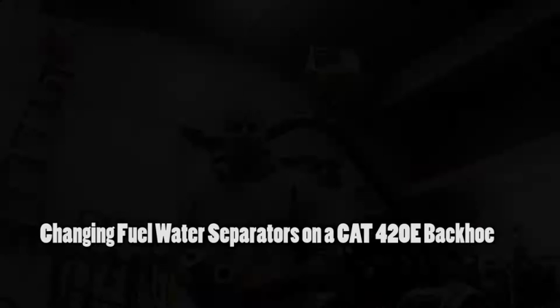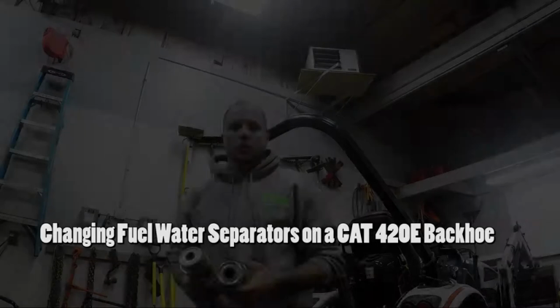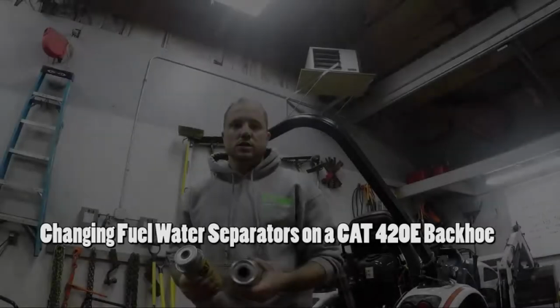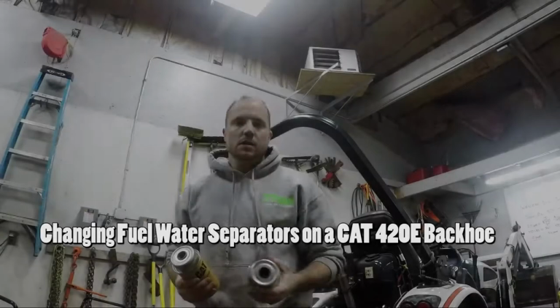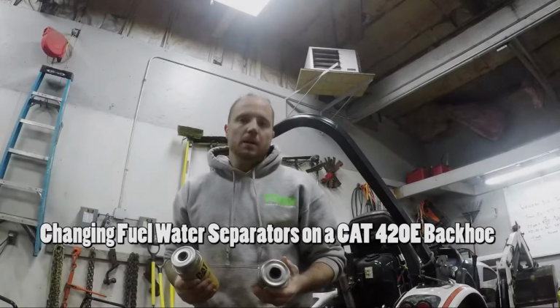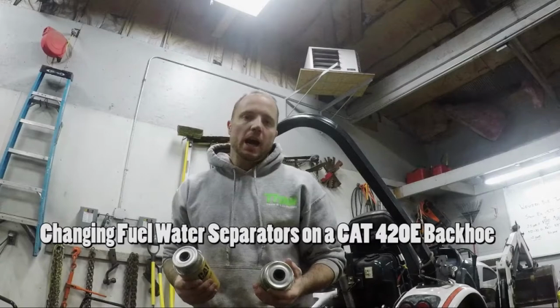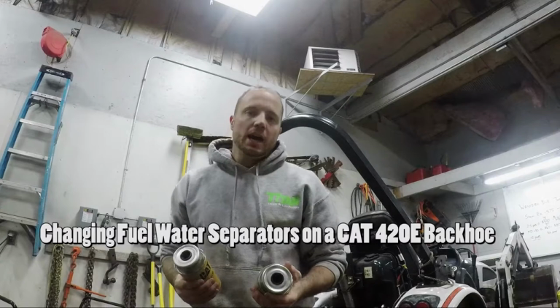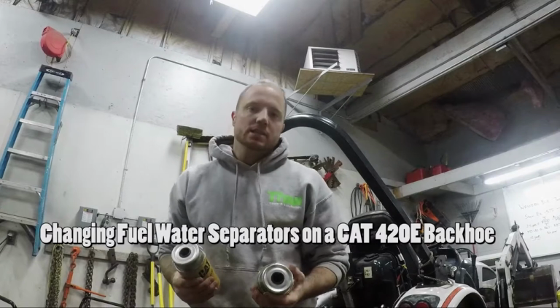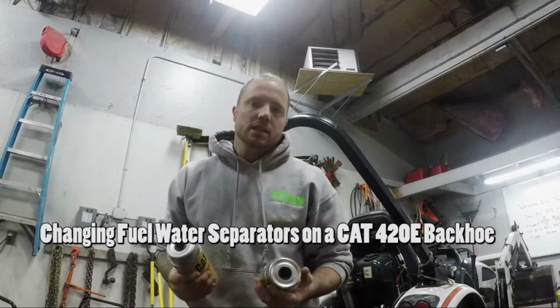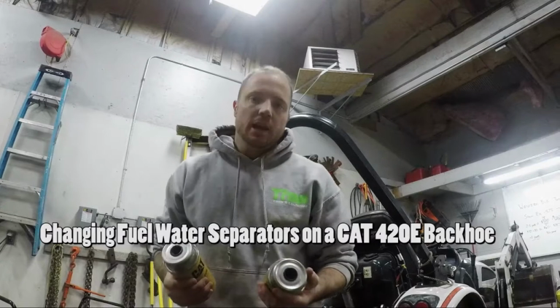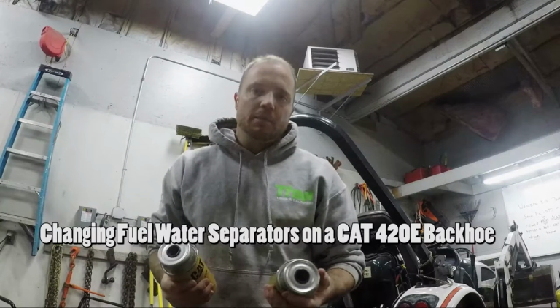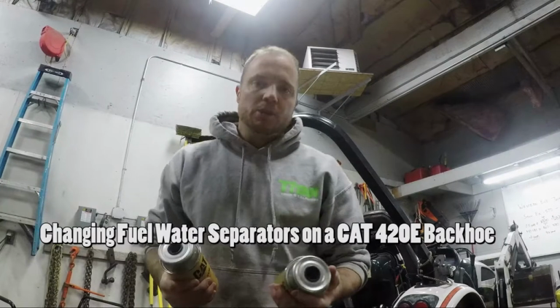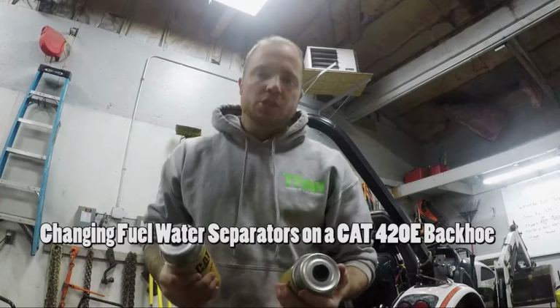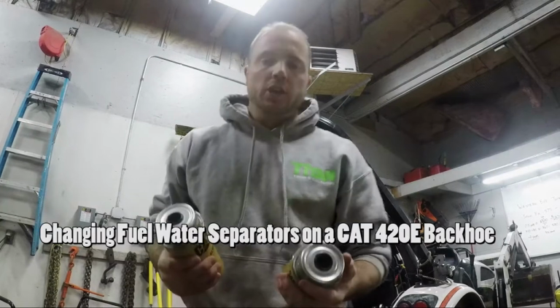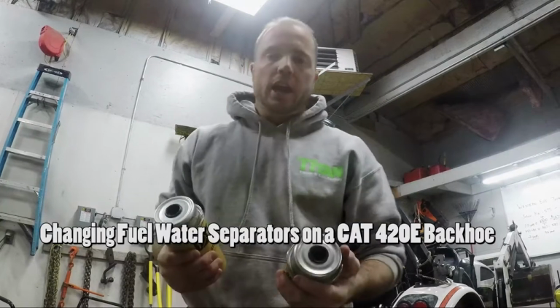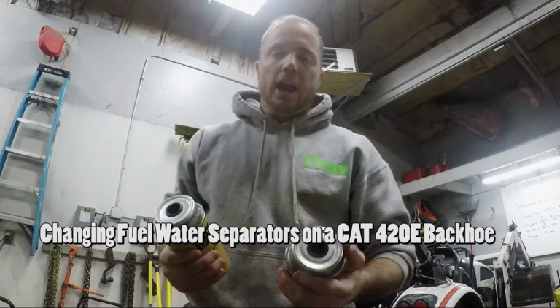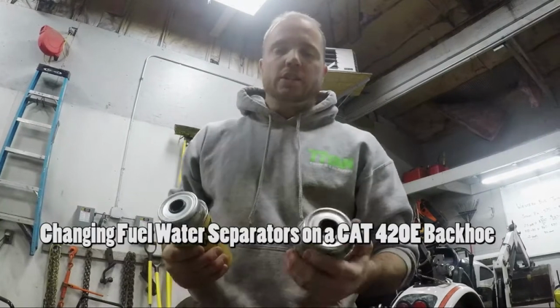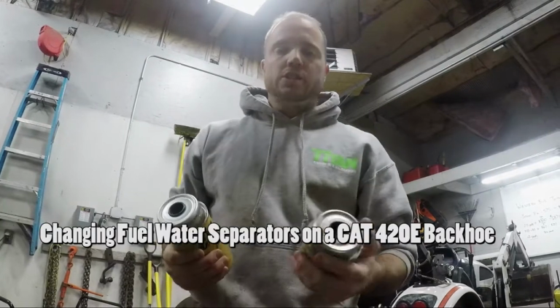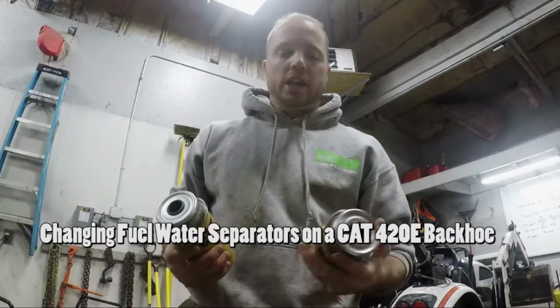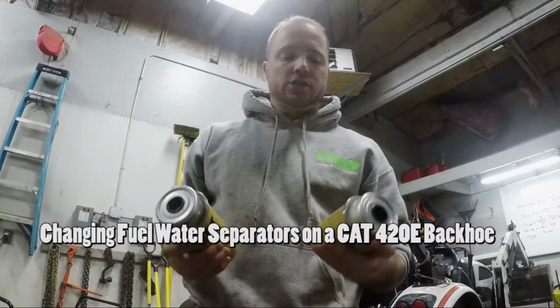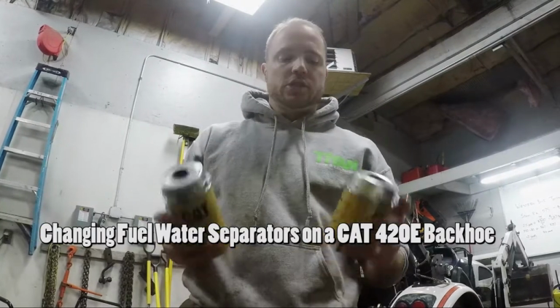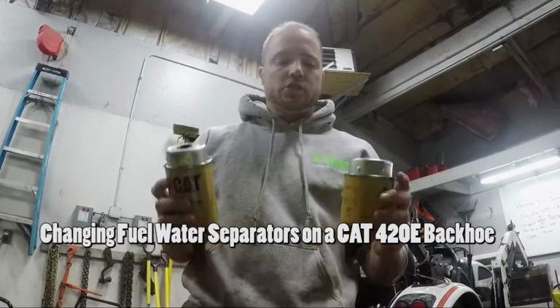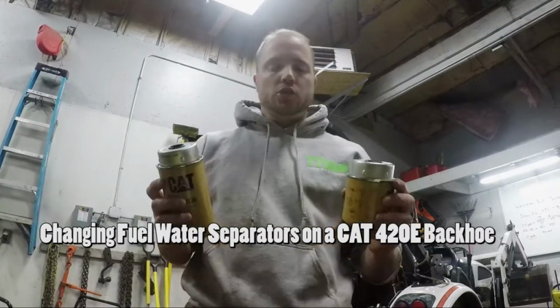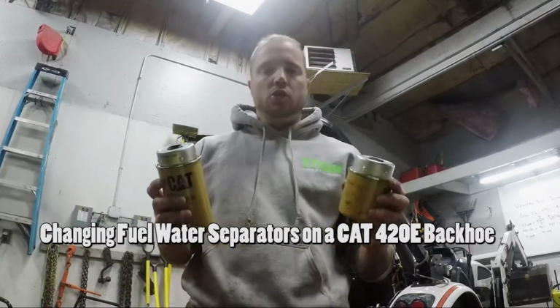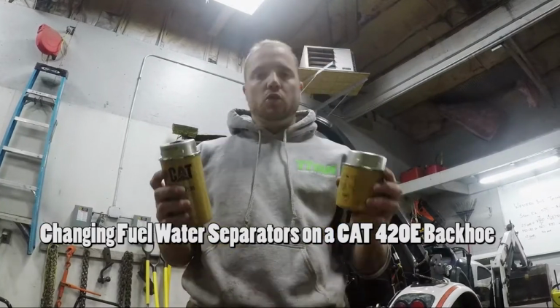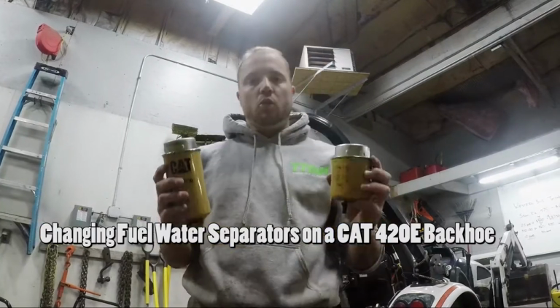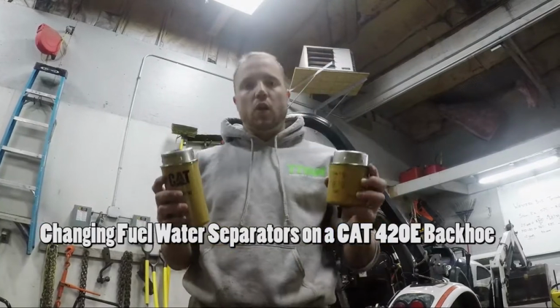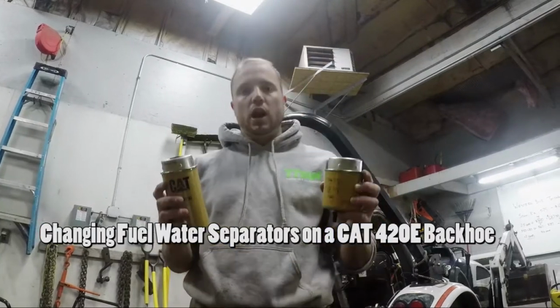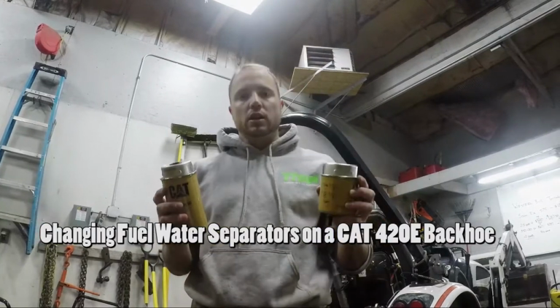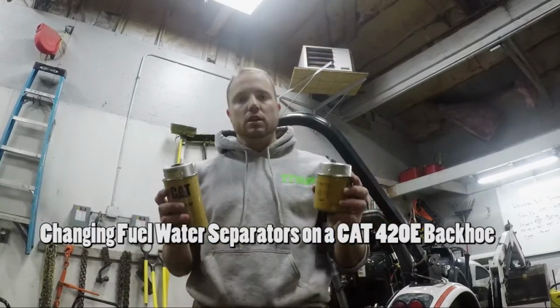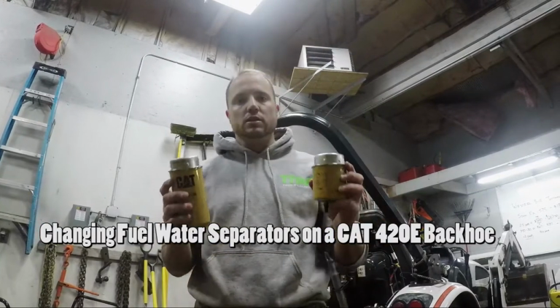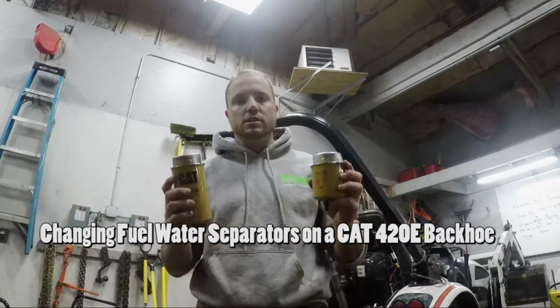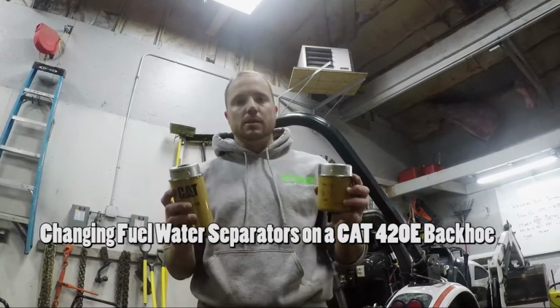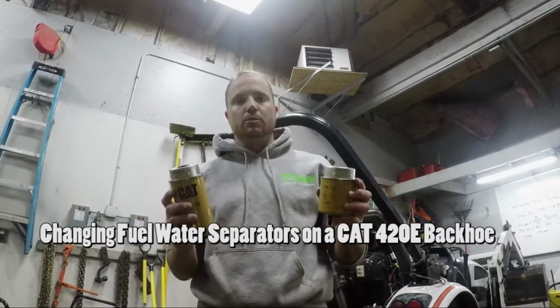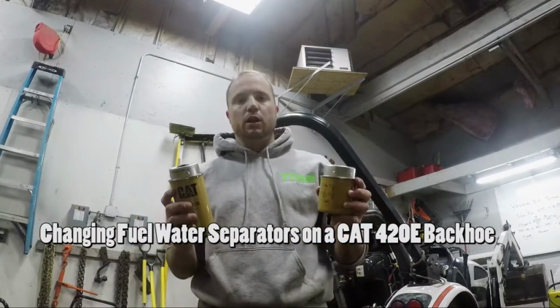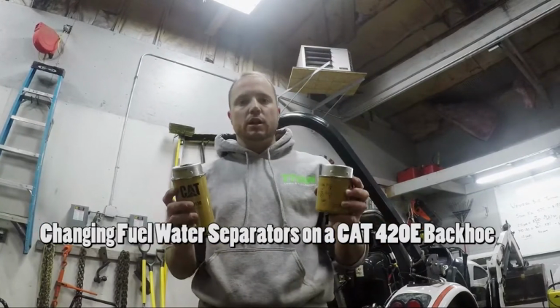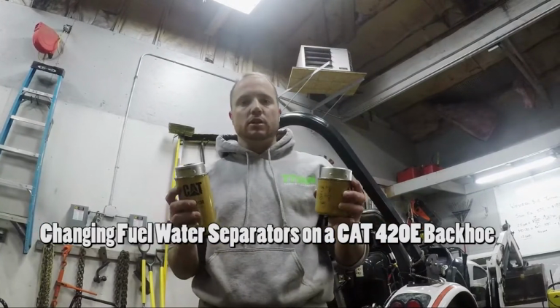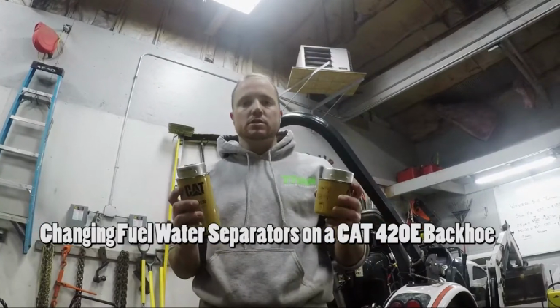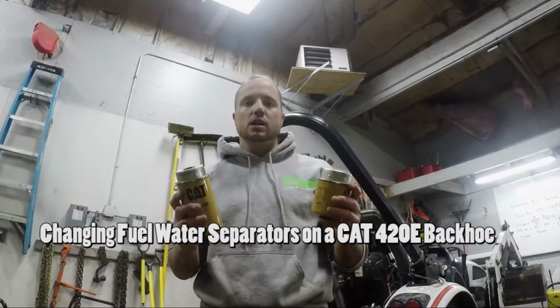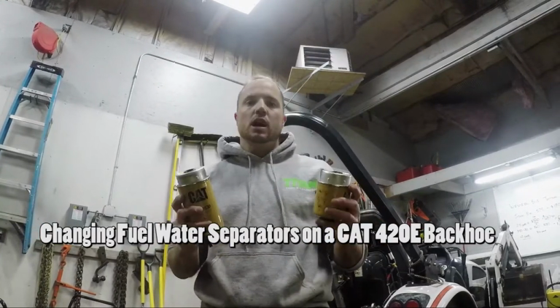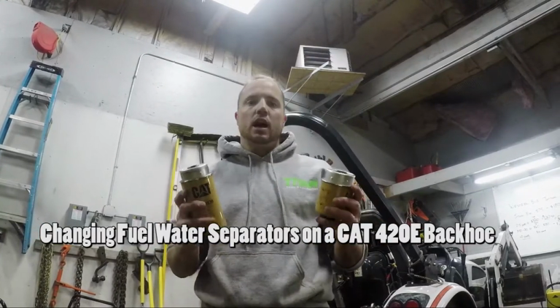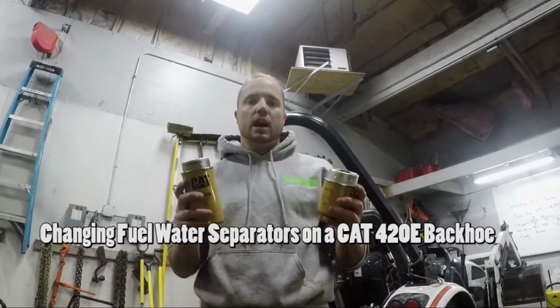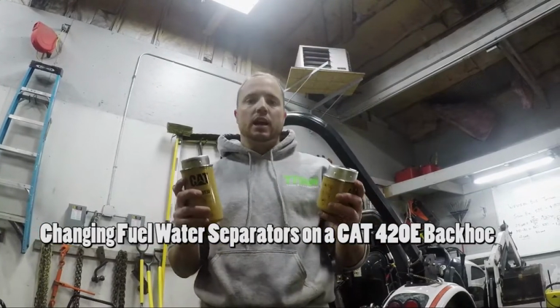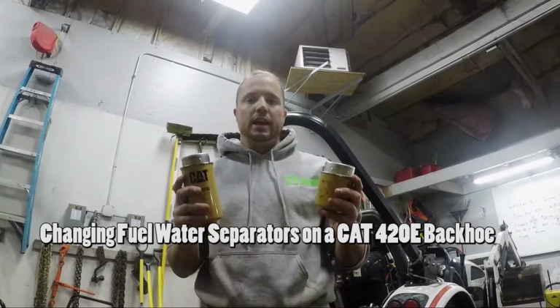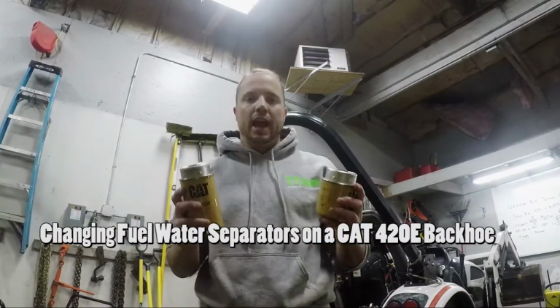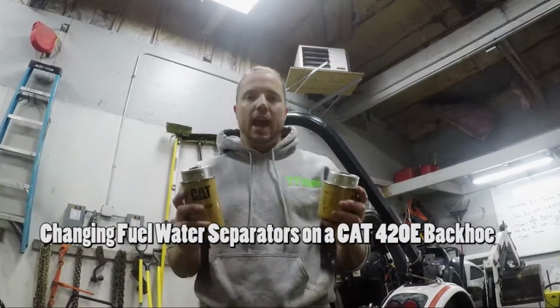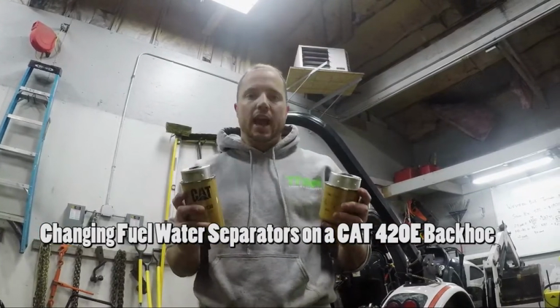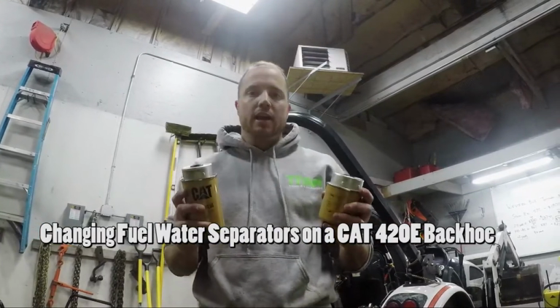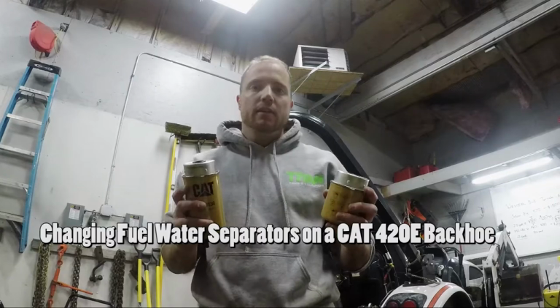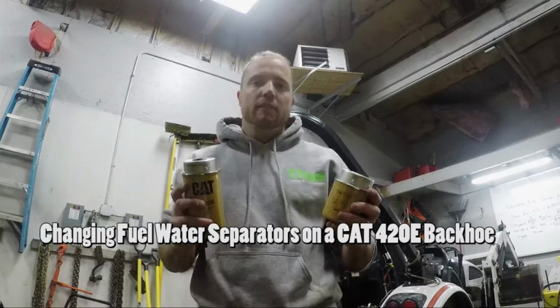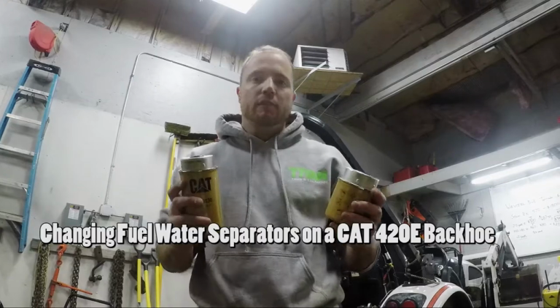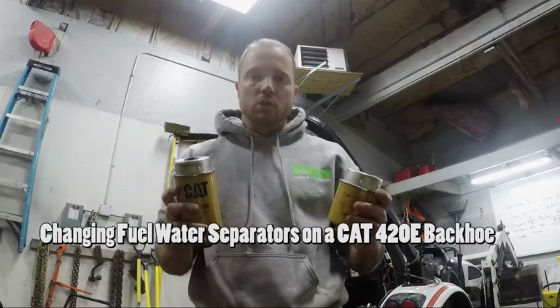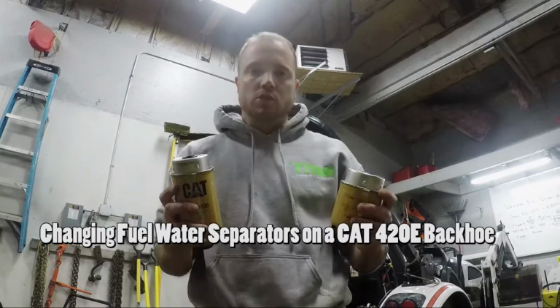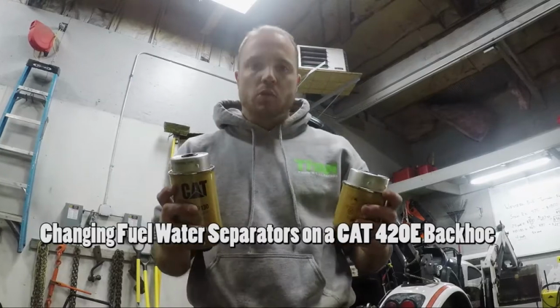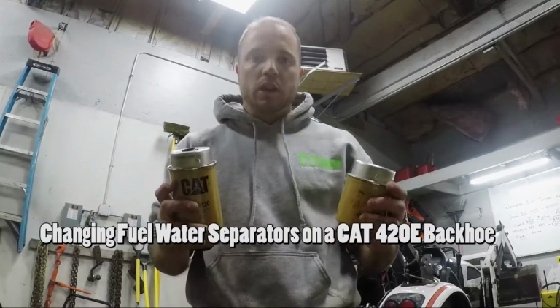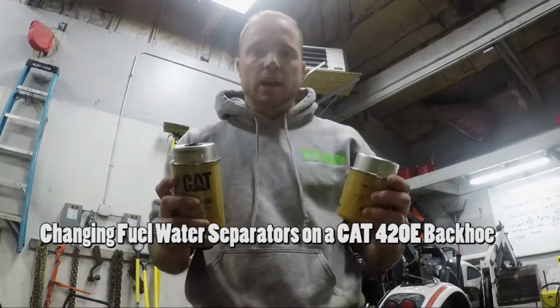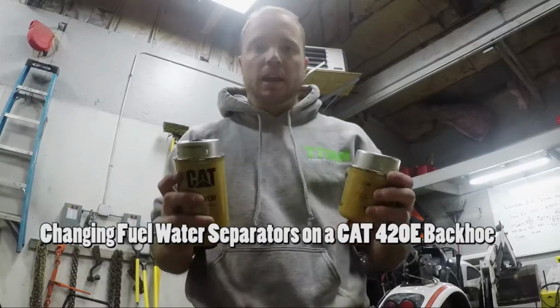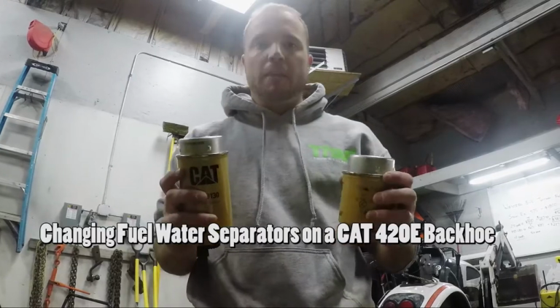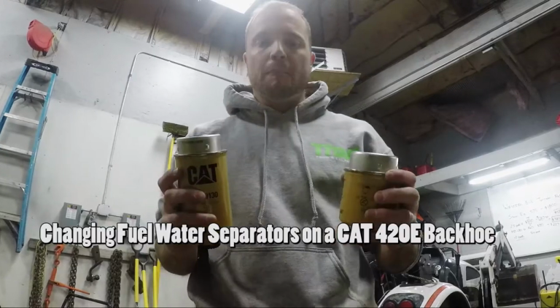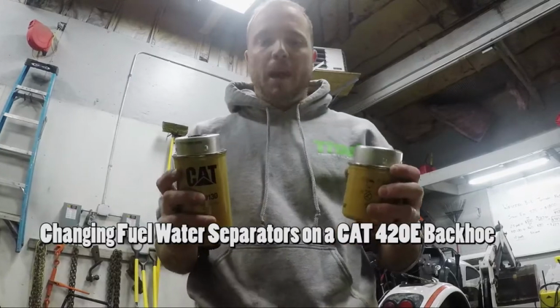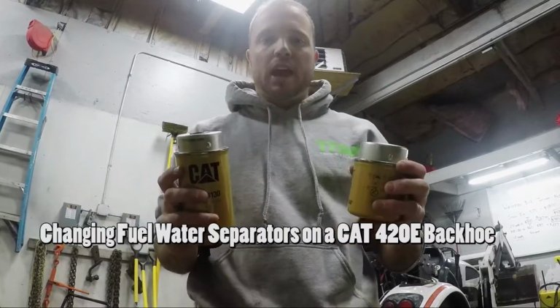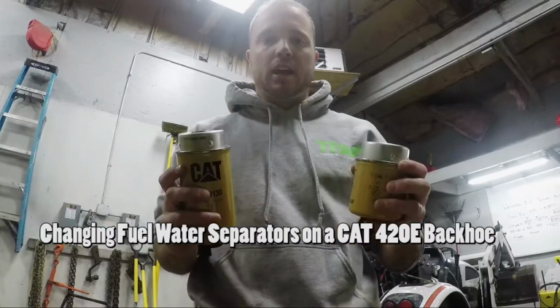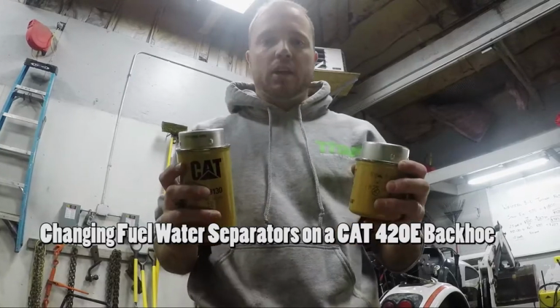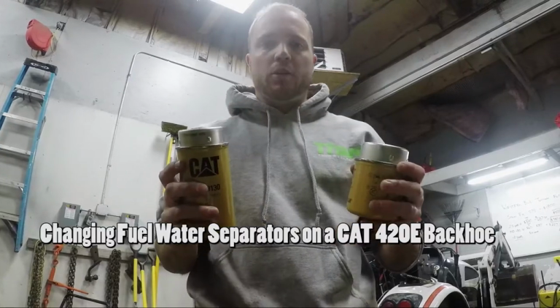What's up guys? Today I'm going to show you how to change the two water separators on a CAT 420 backhoe.